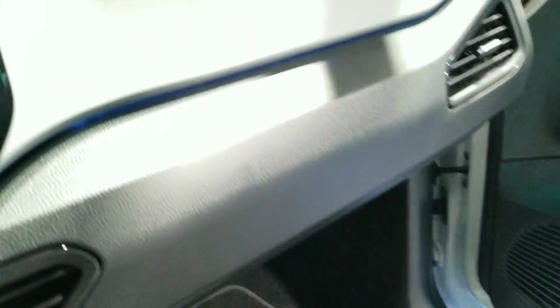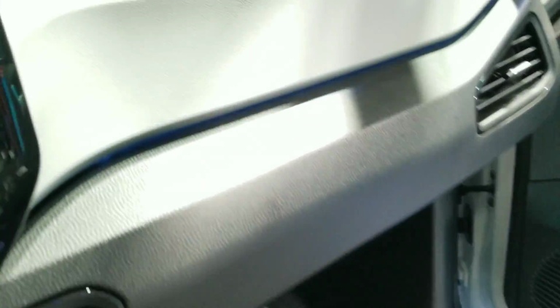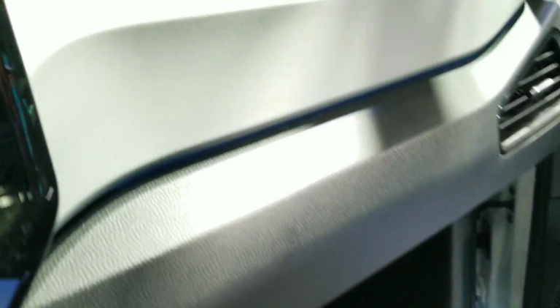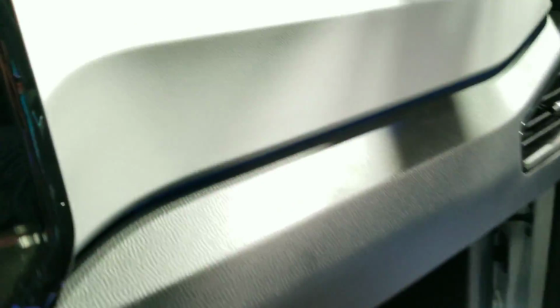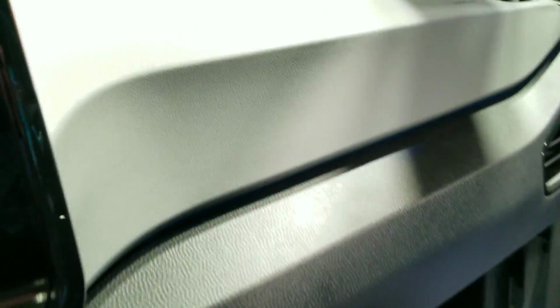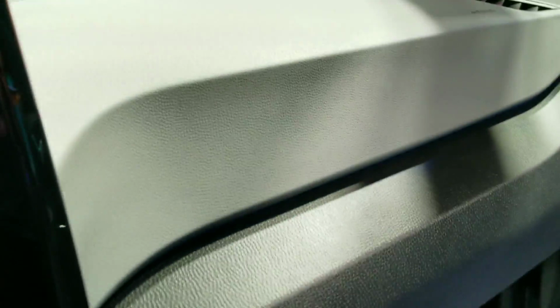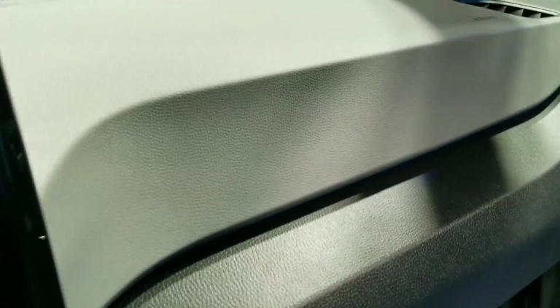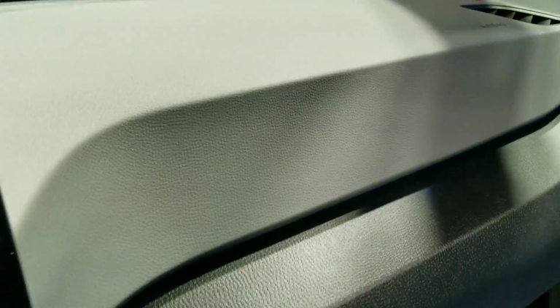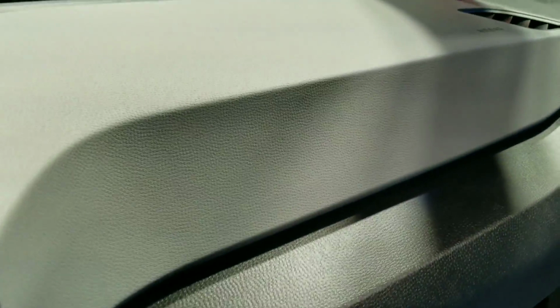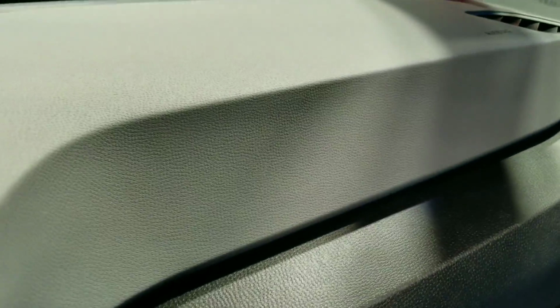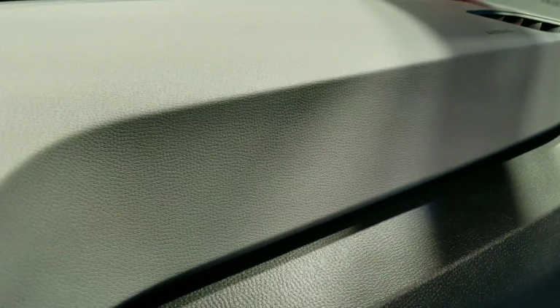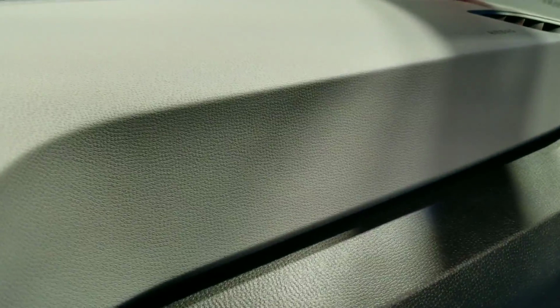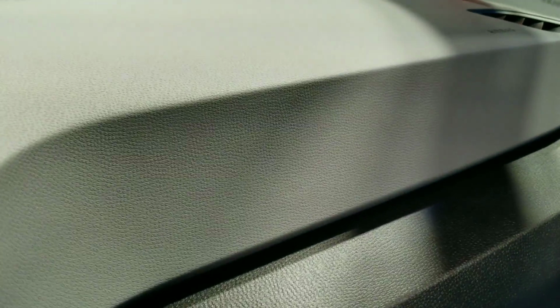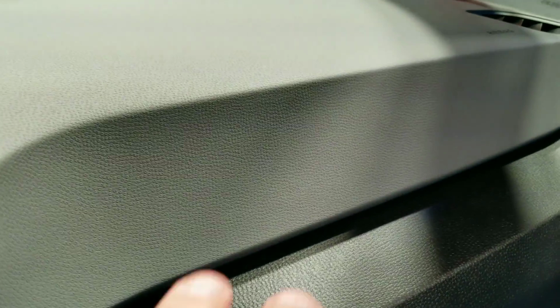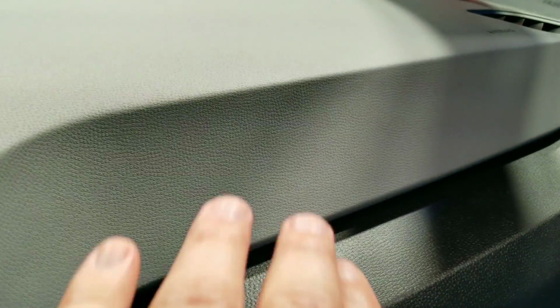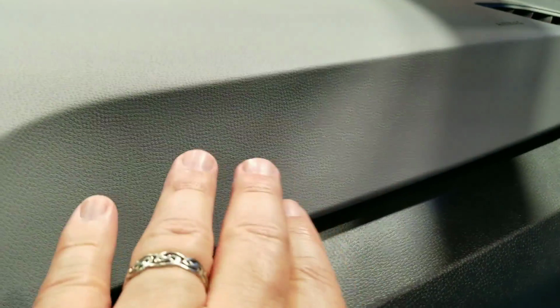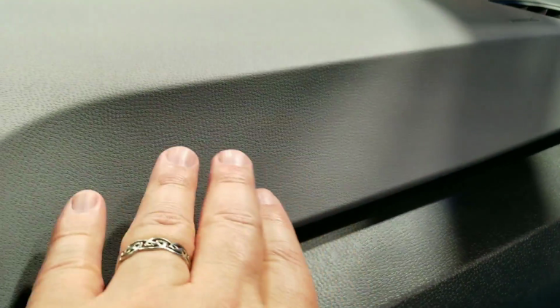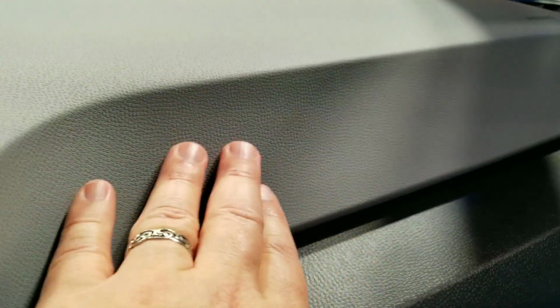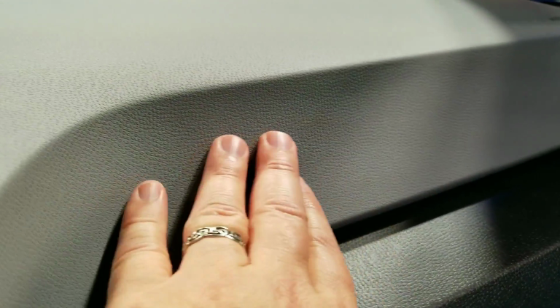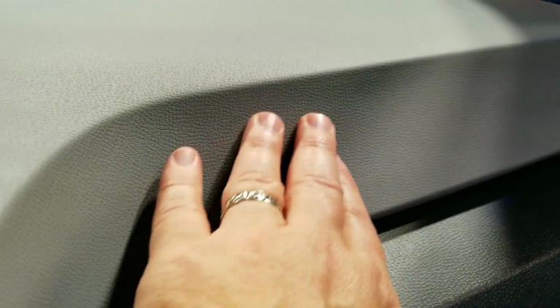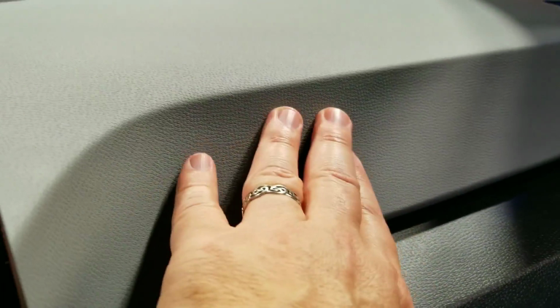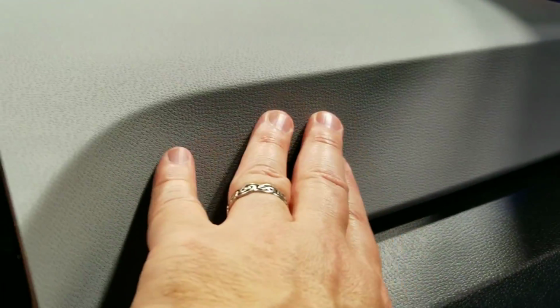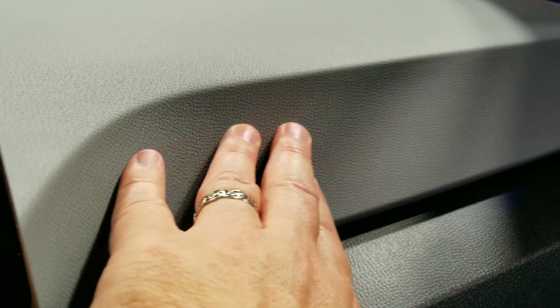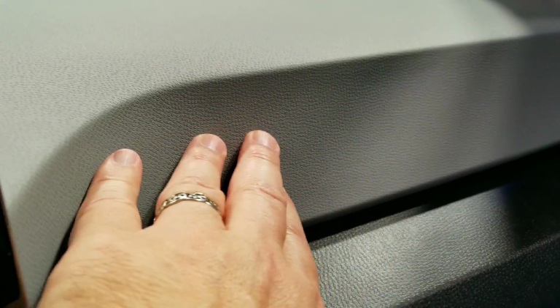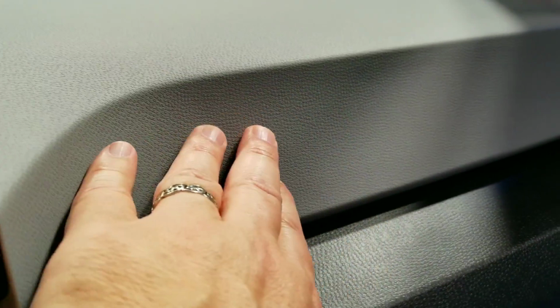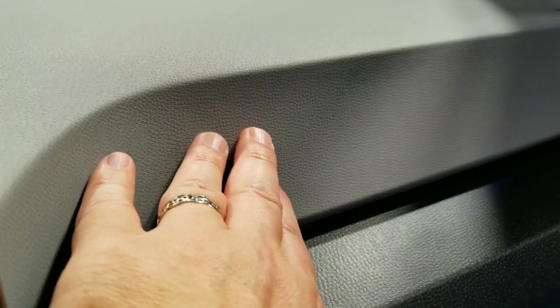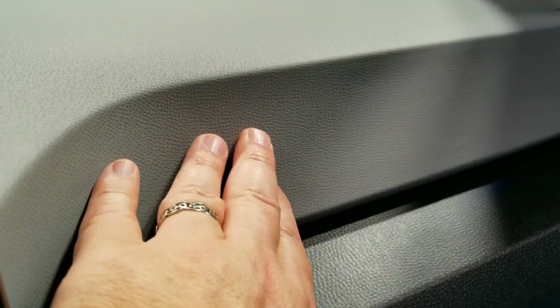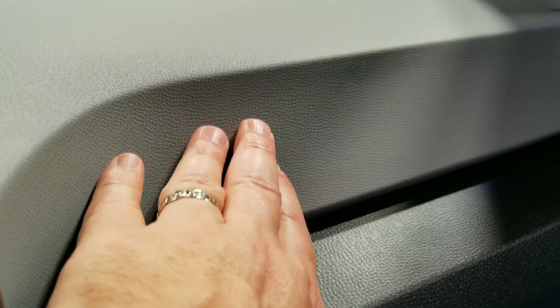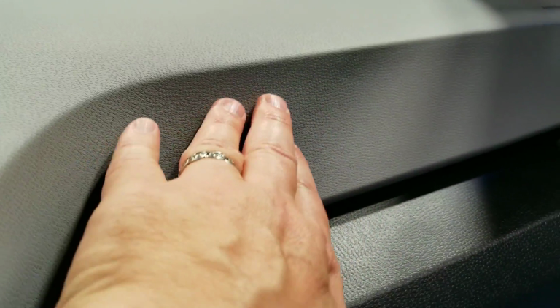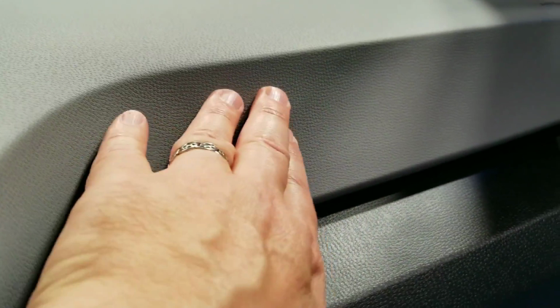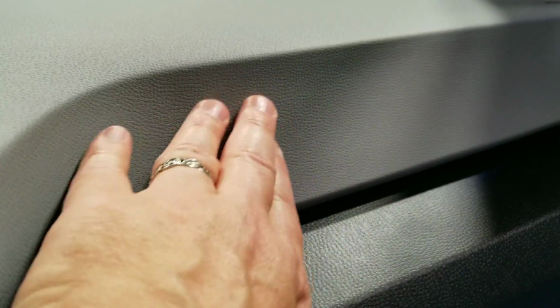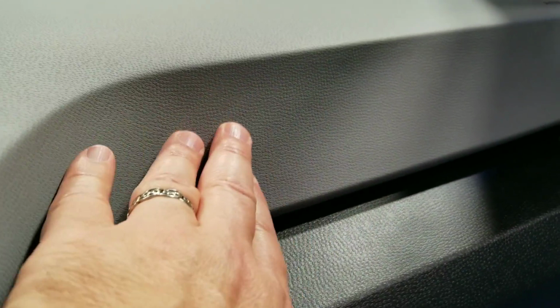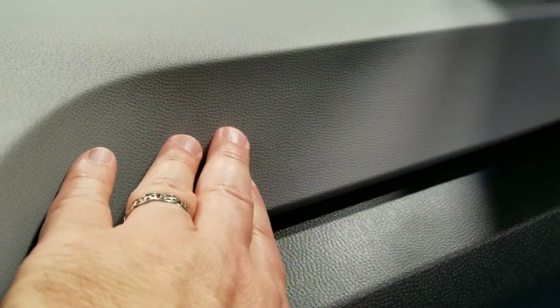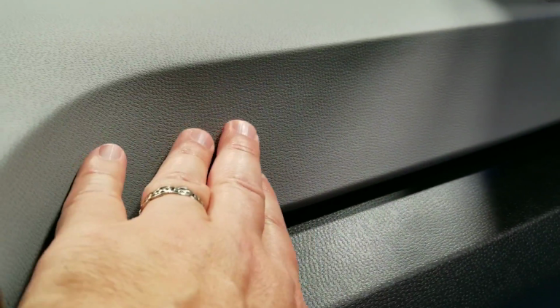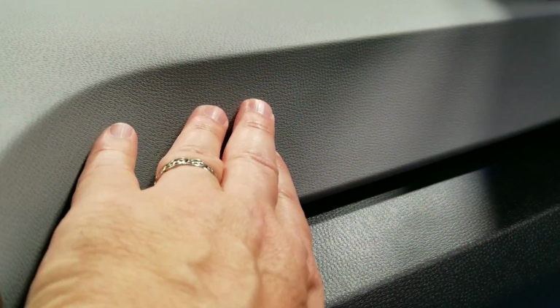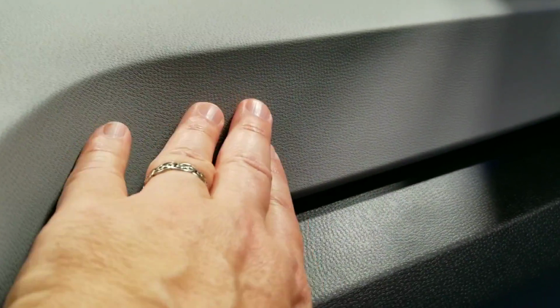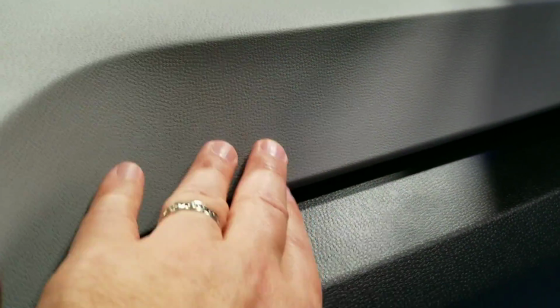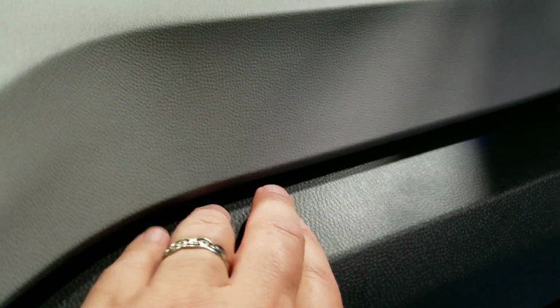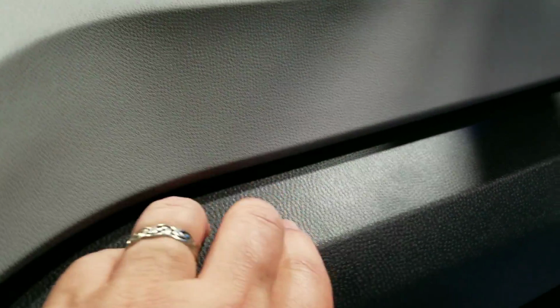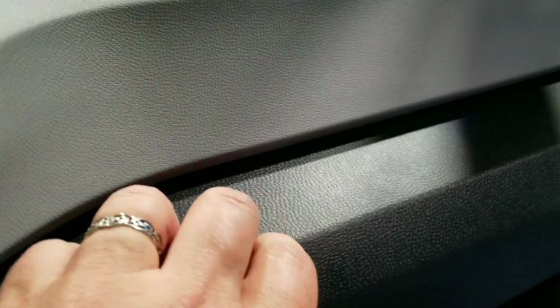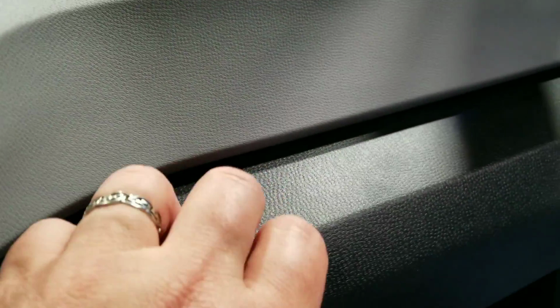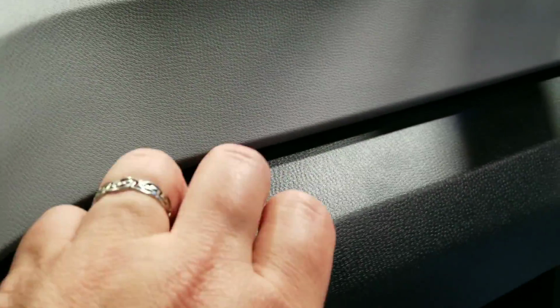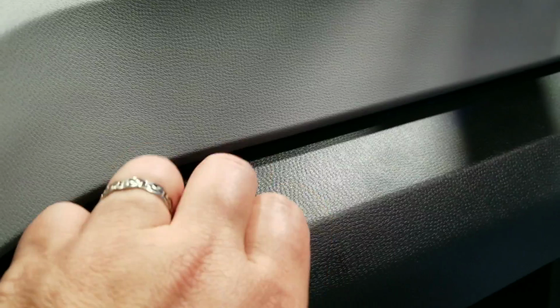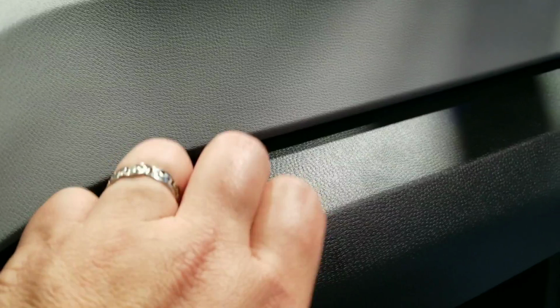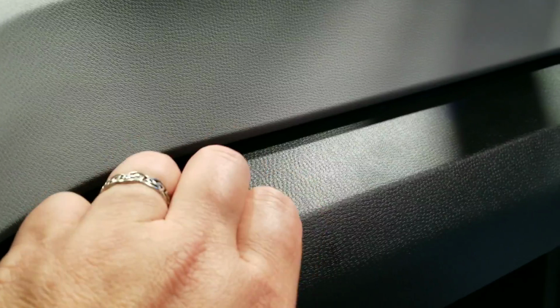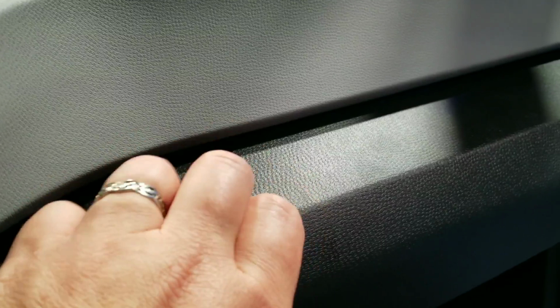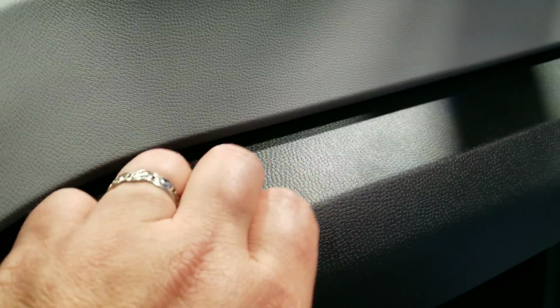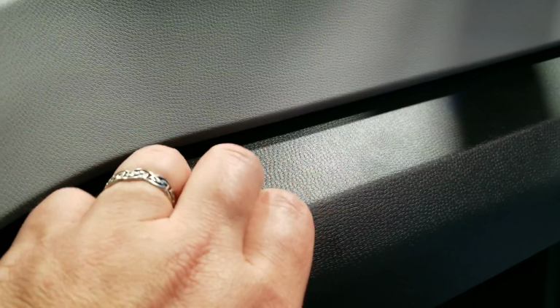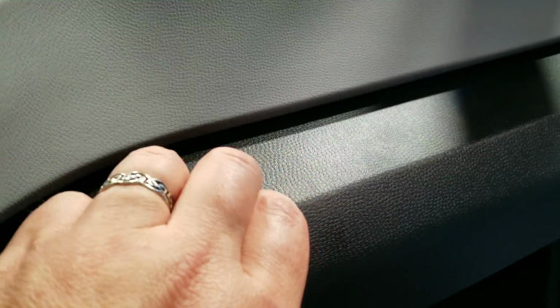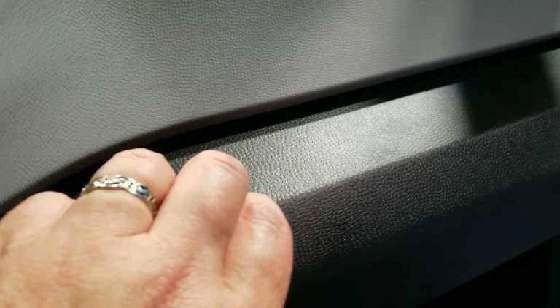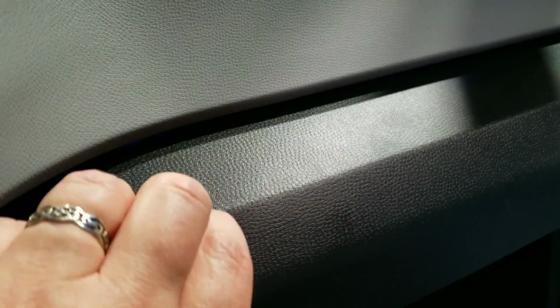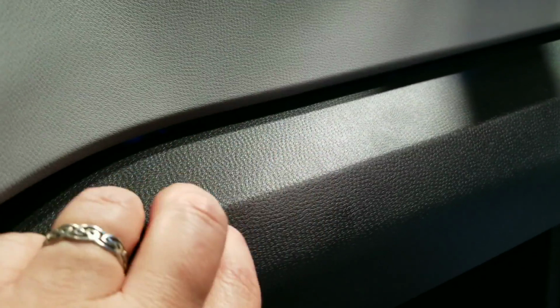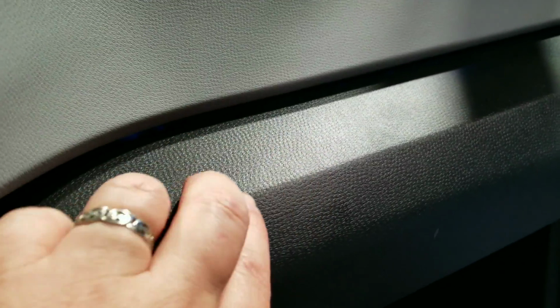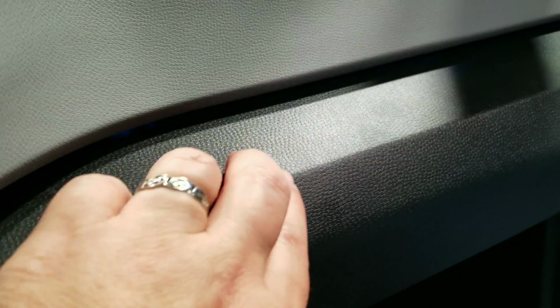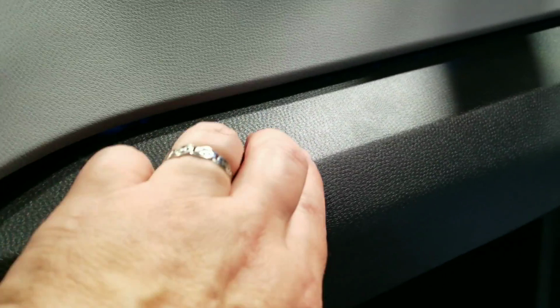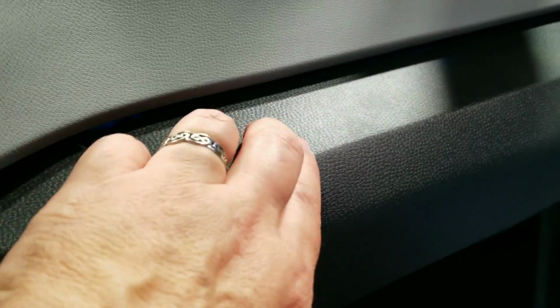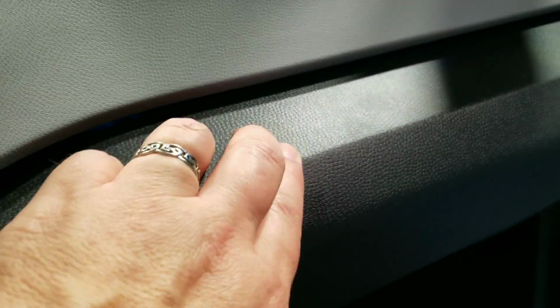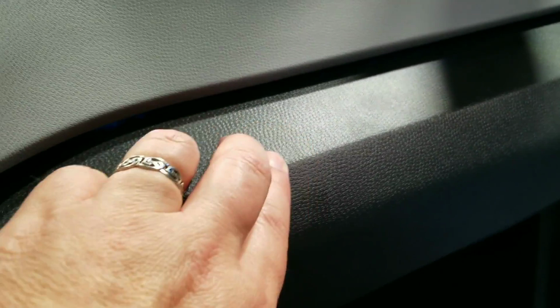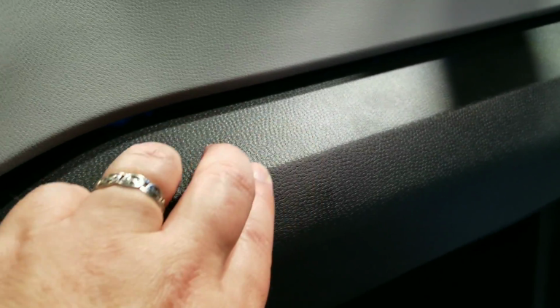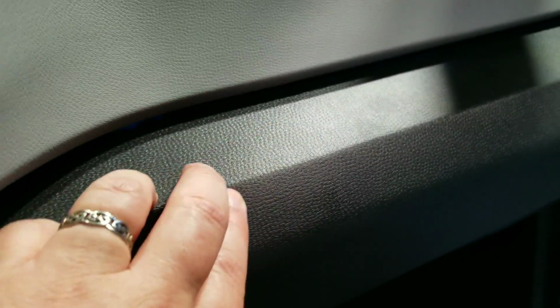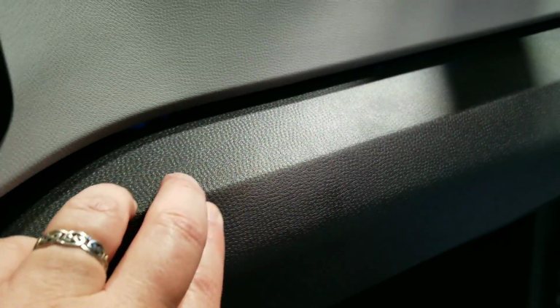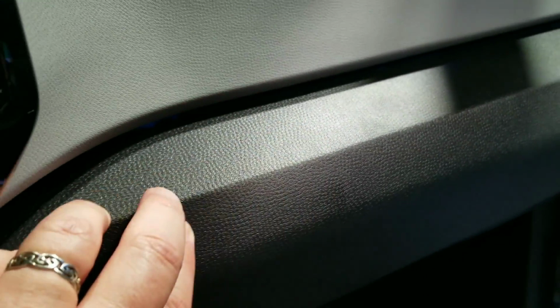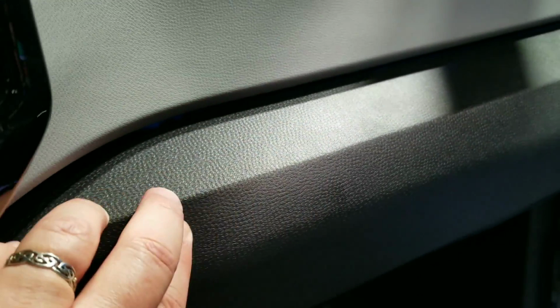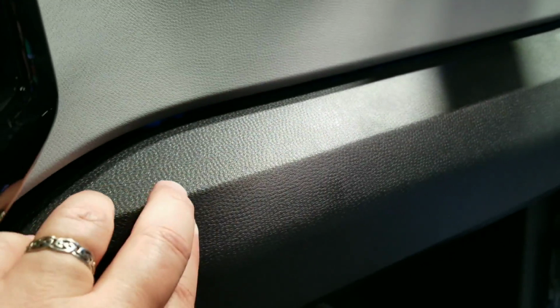There's a soft cap on top of the dash, but just below that is hard plastic. And you see that on the doors as well.